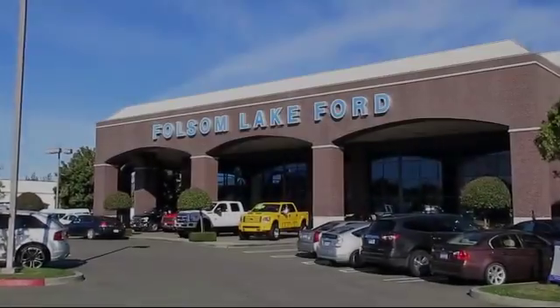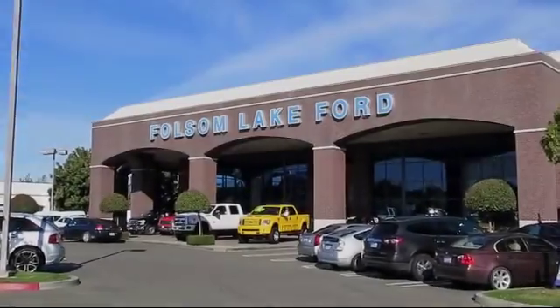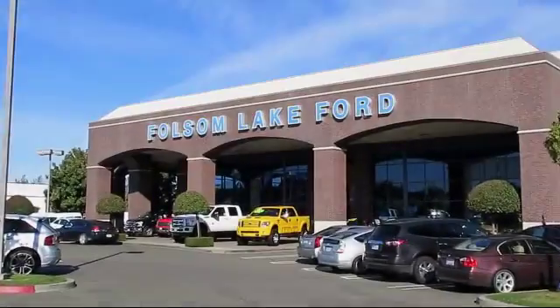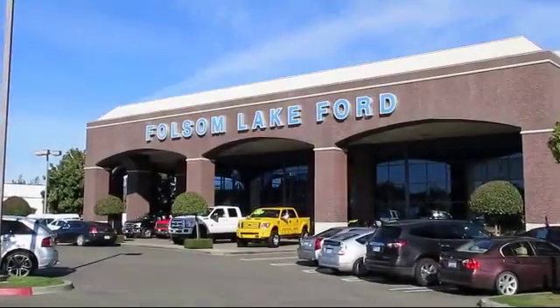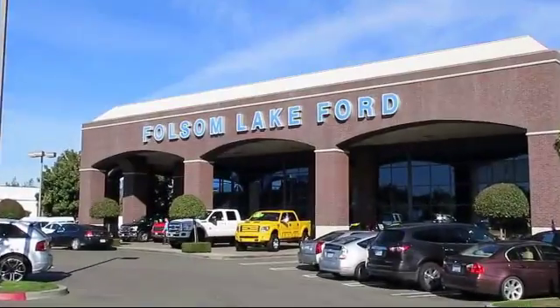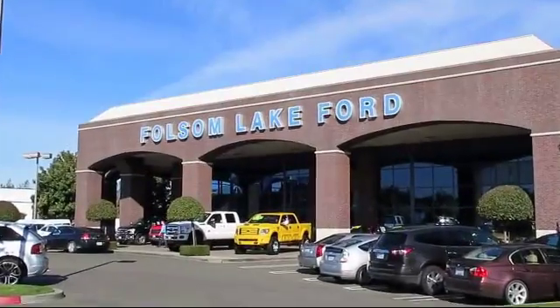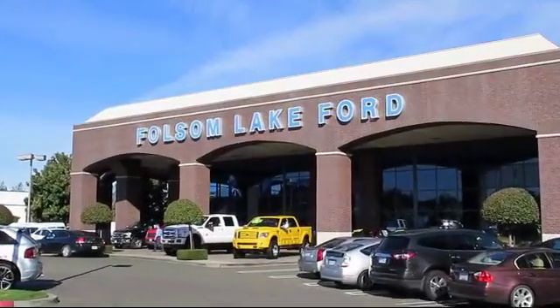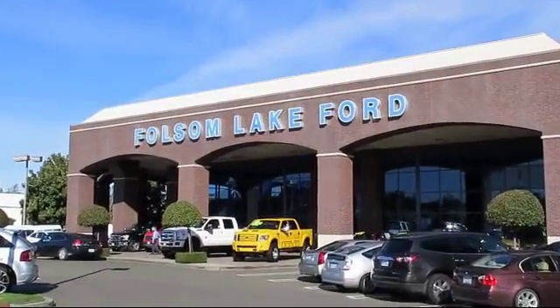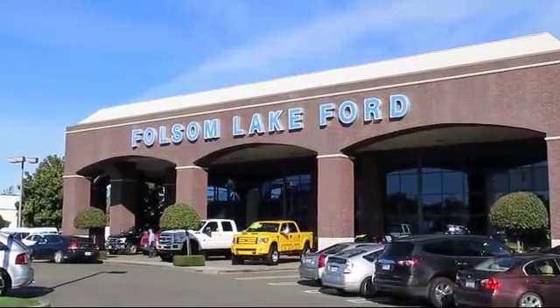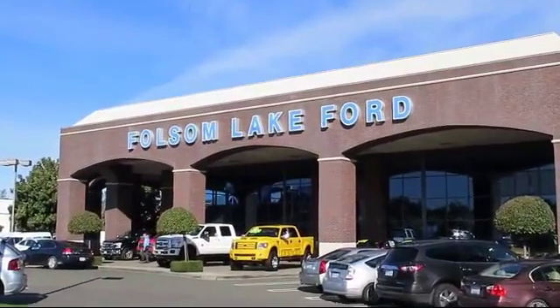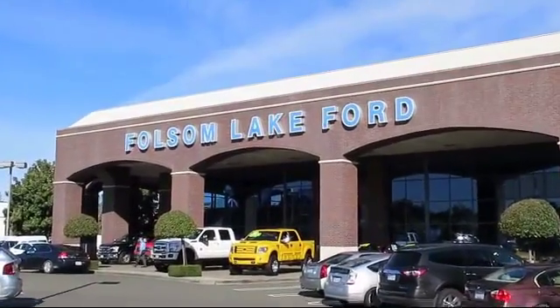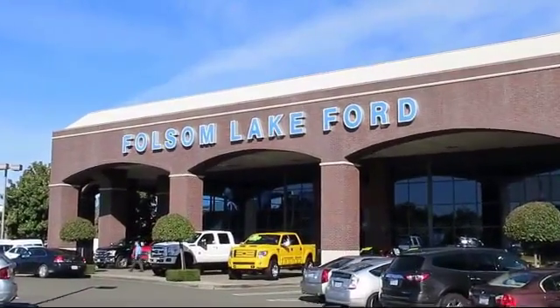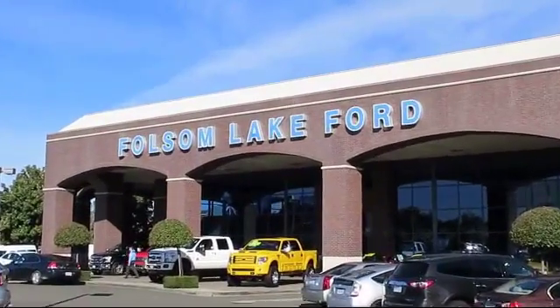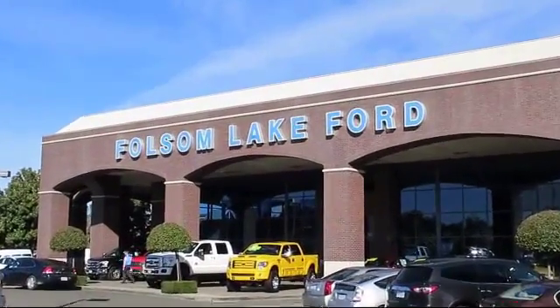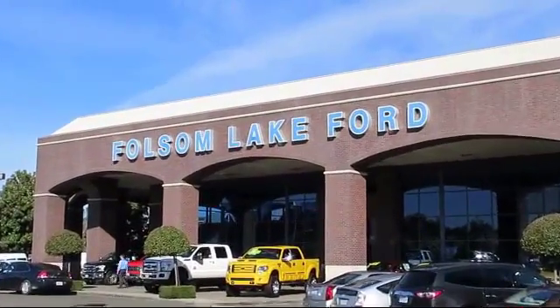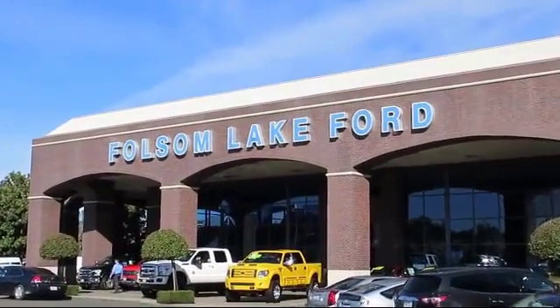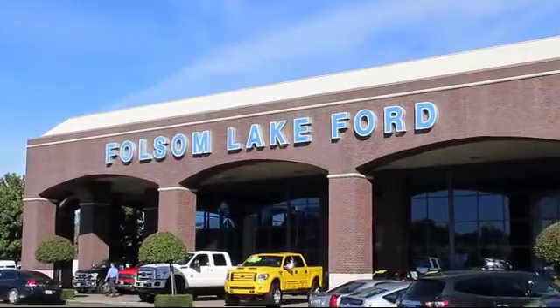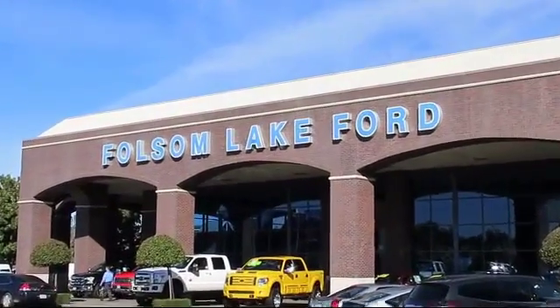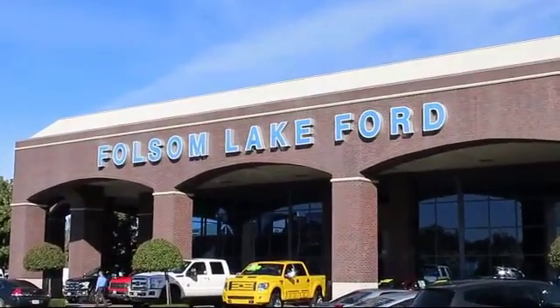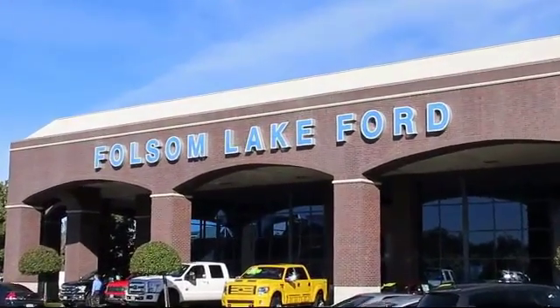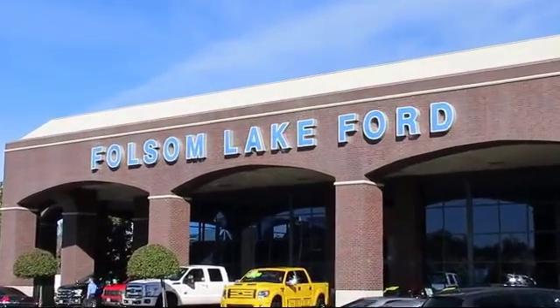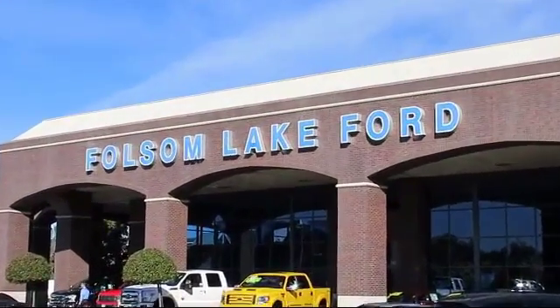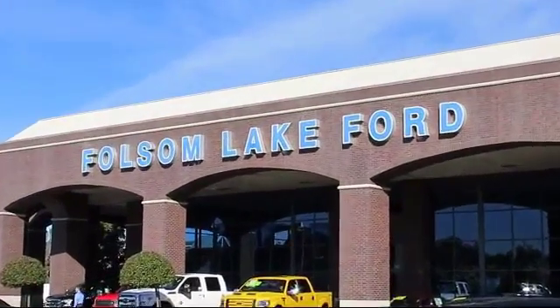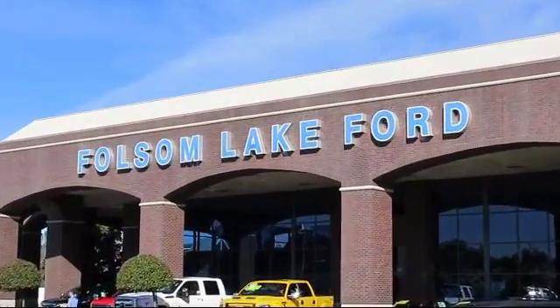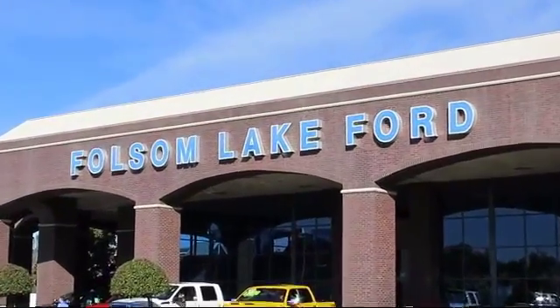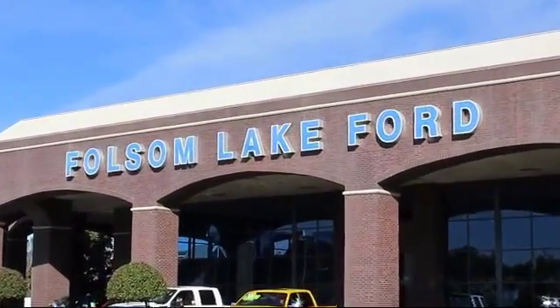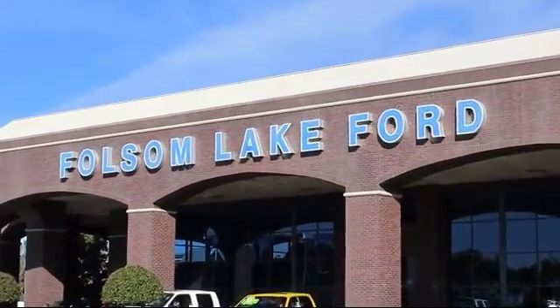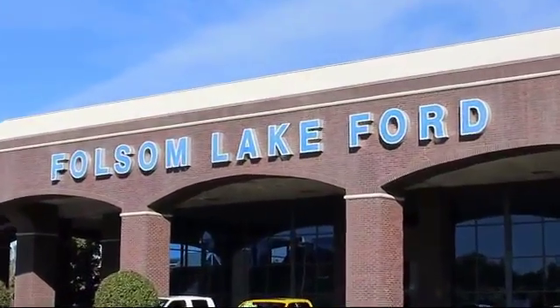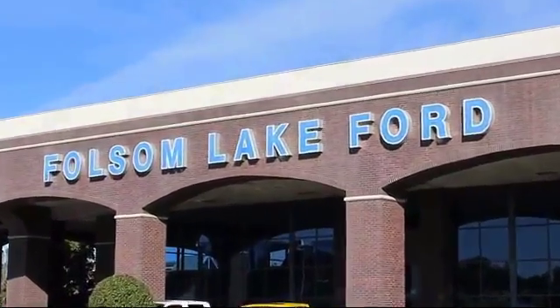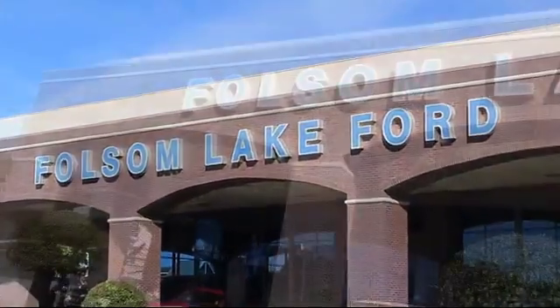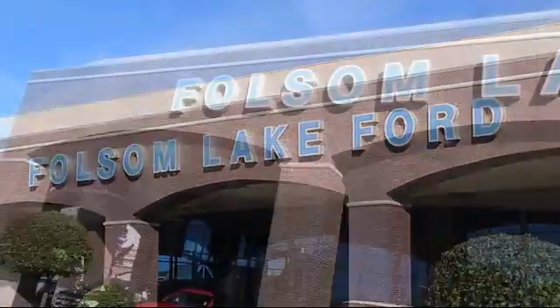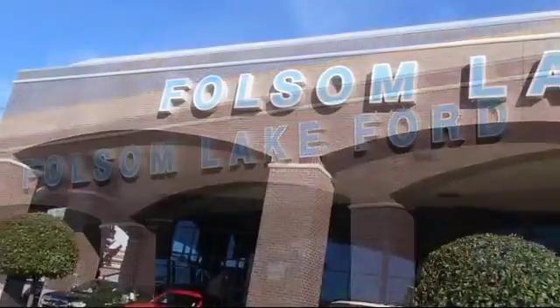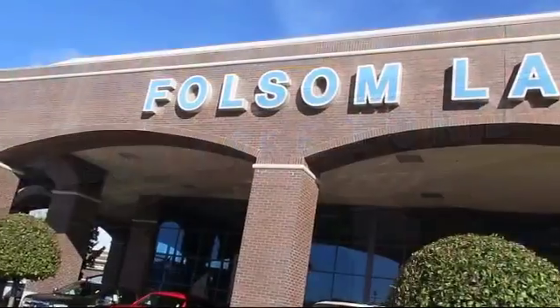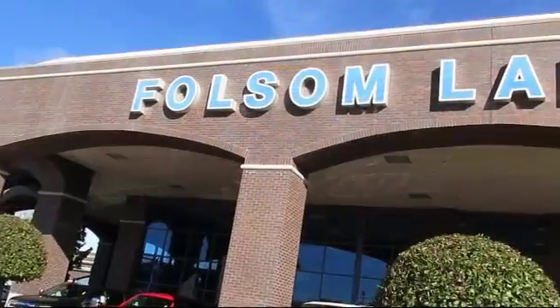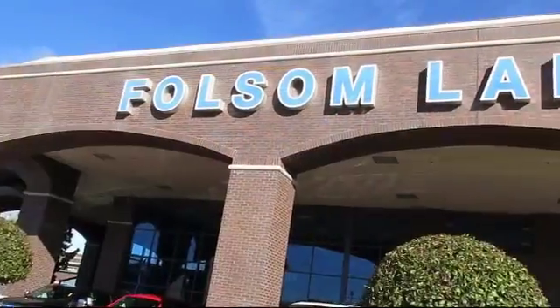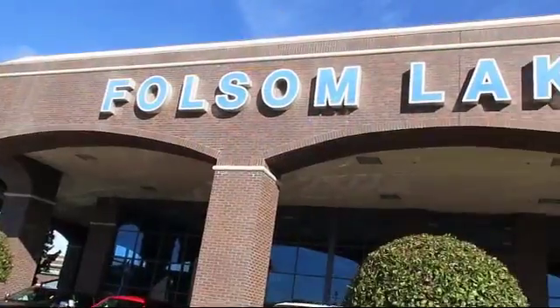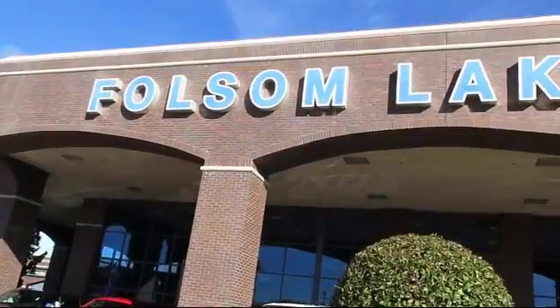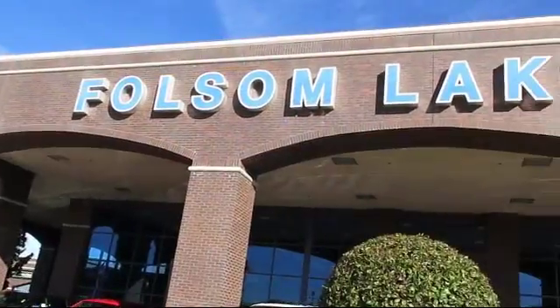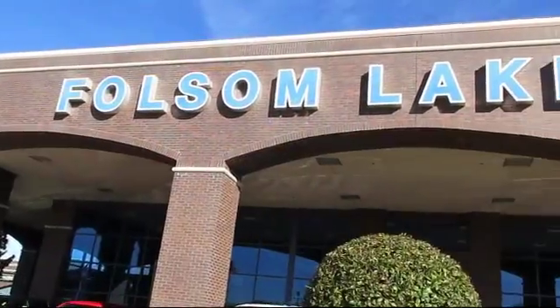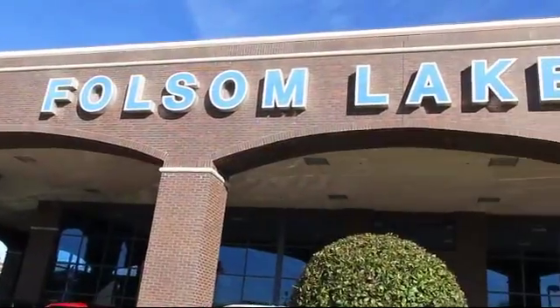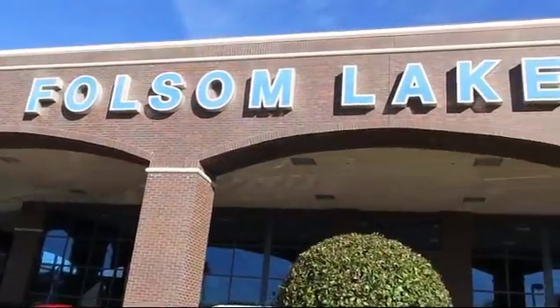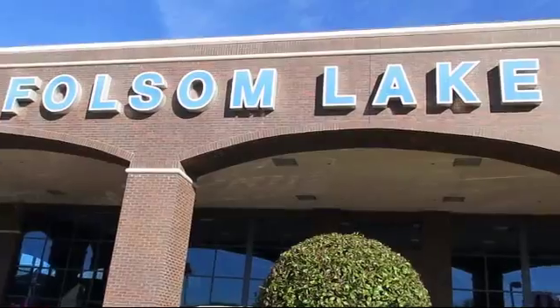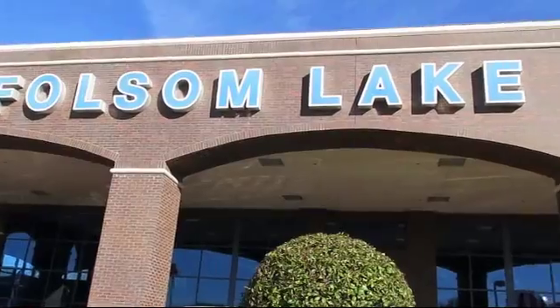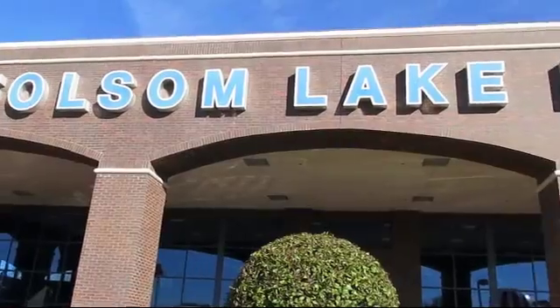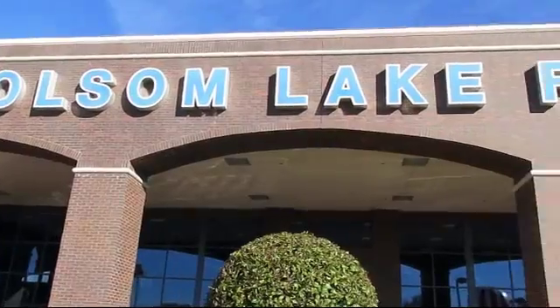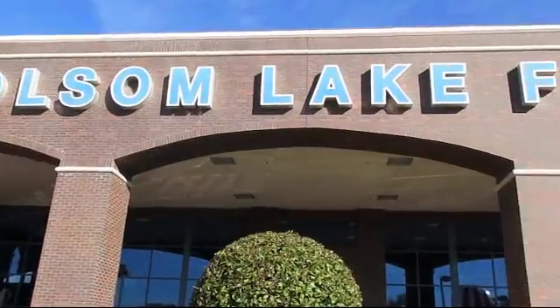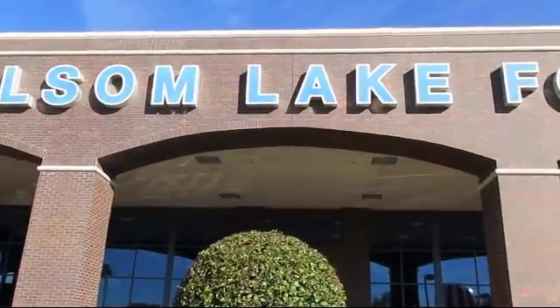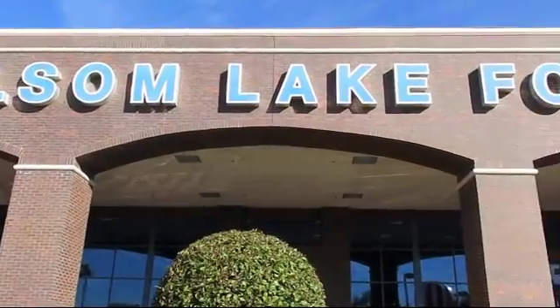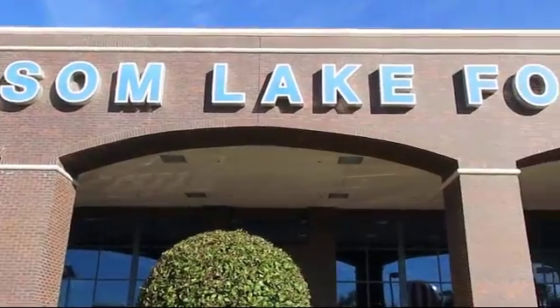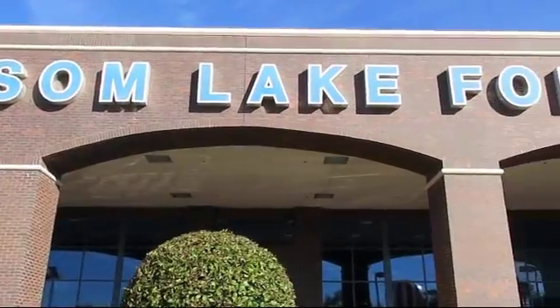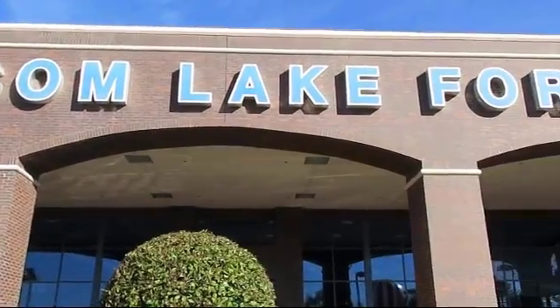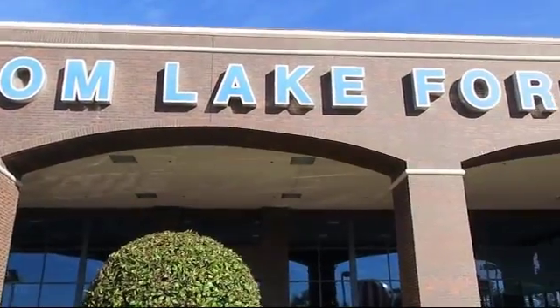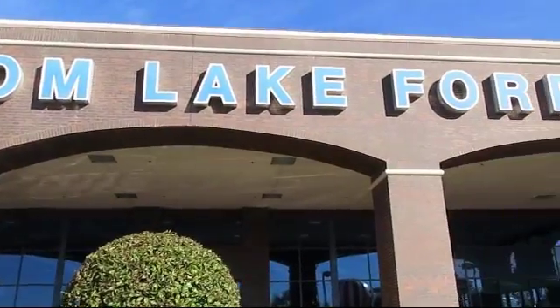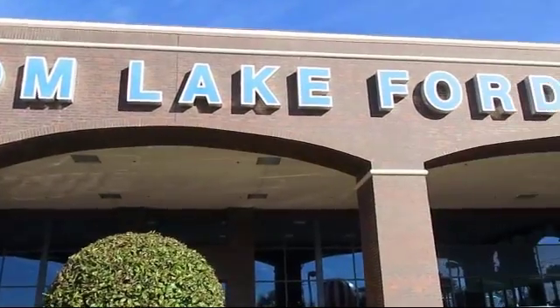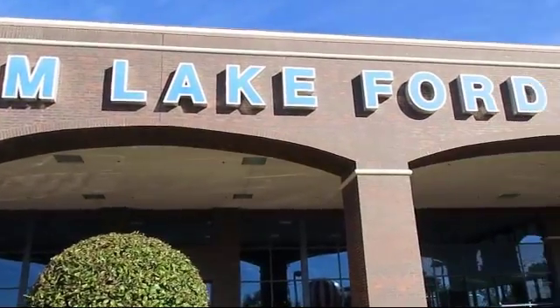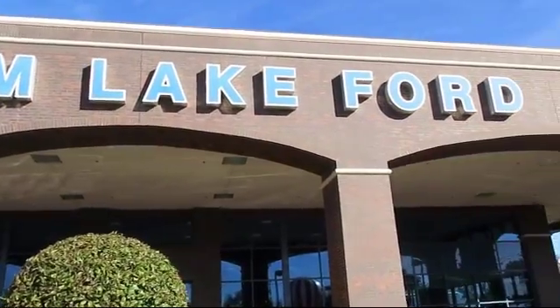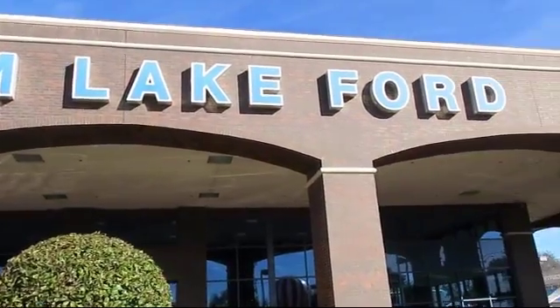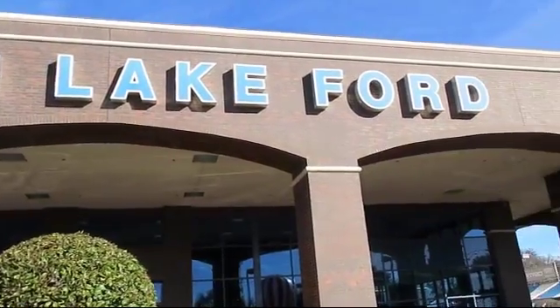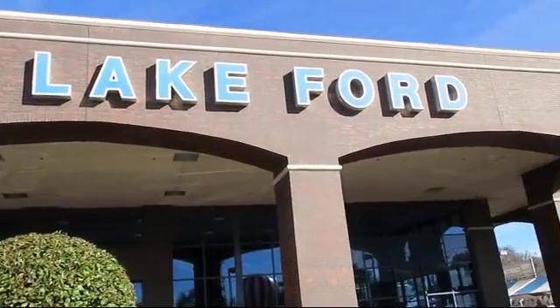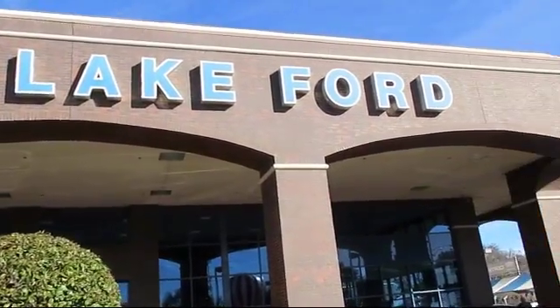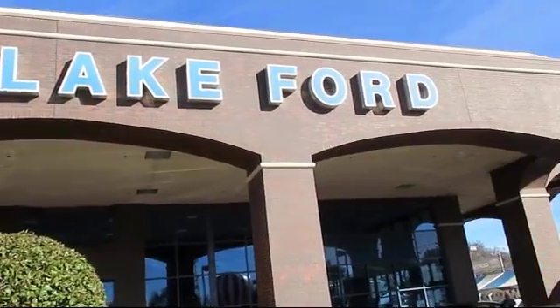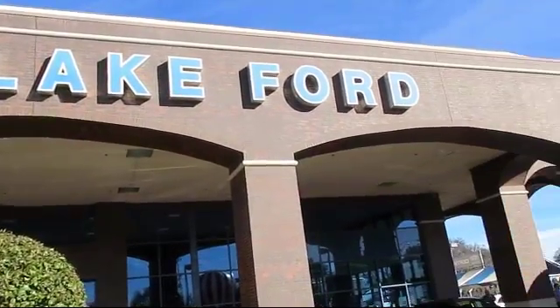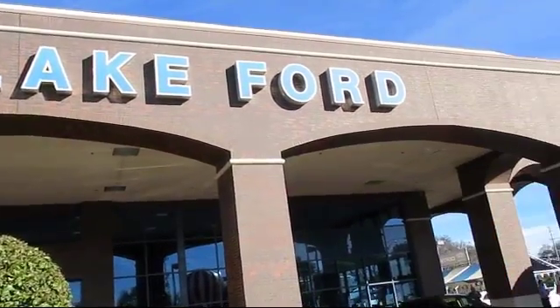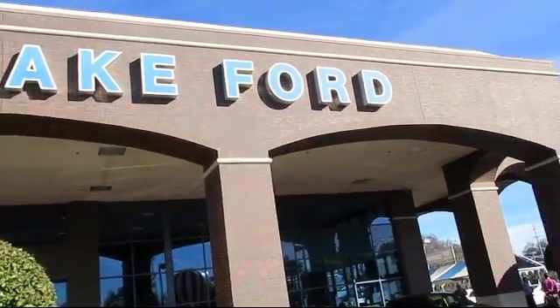For over 25 years, Folsom Lake Ford has been providing the Sacramento area with great deals and award-winning service.